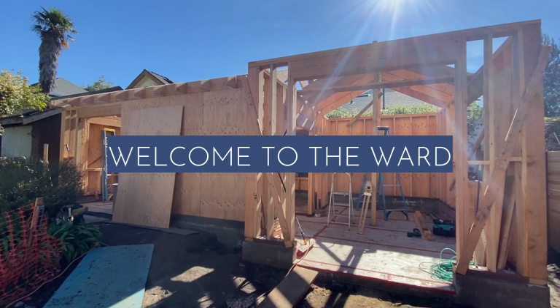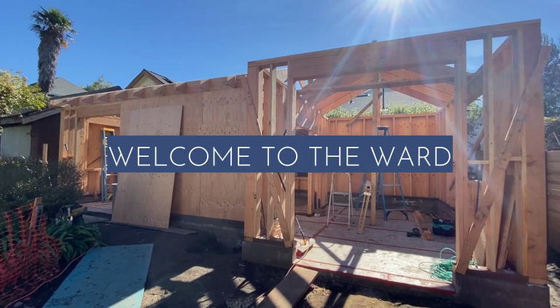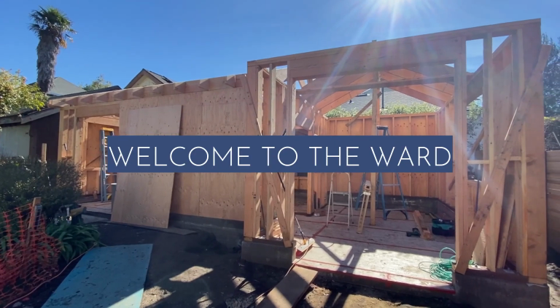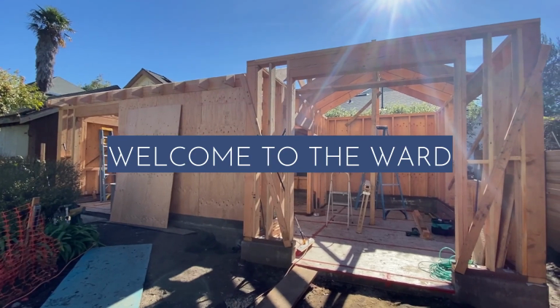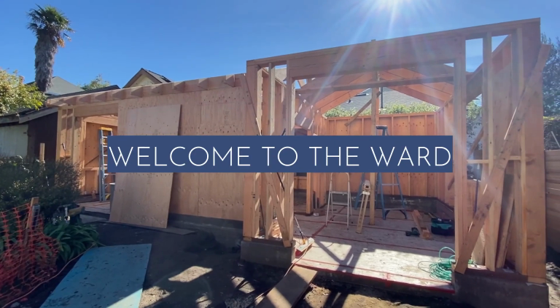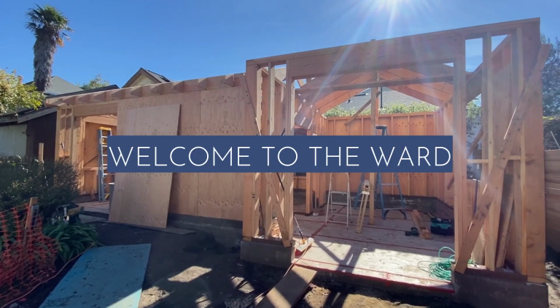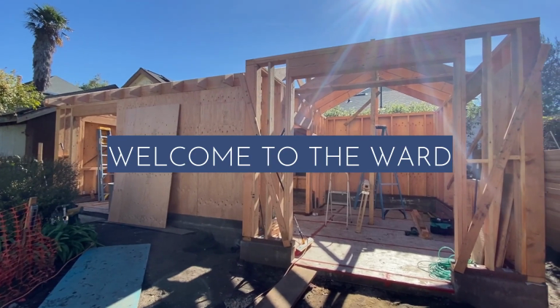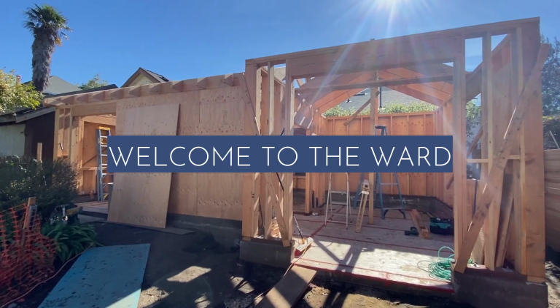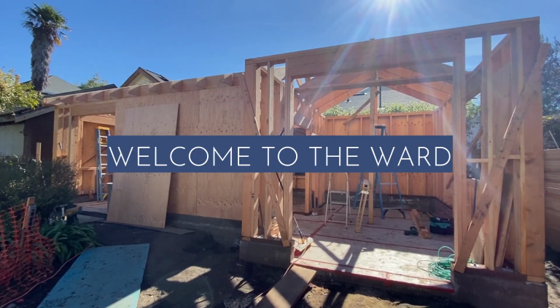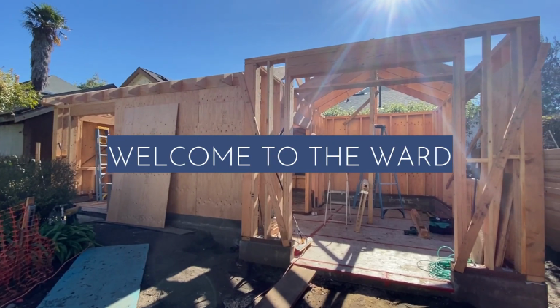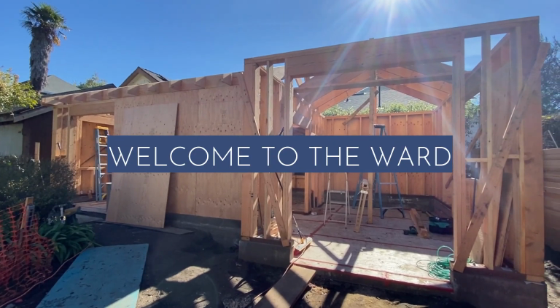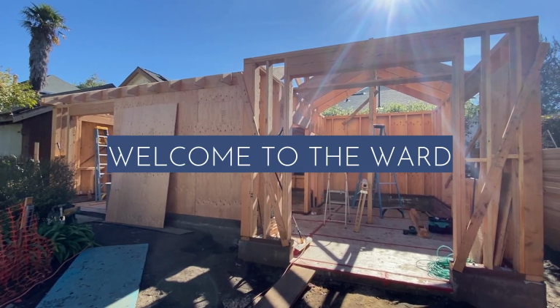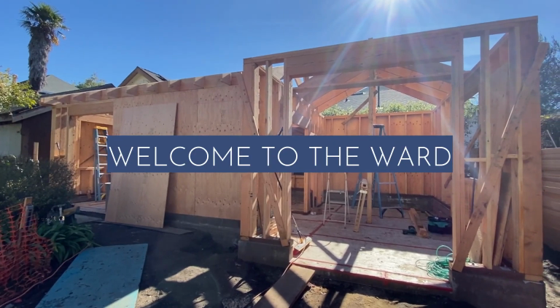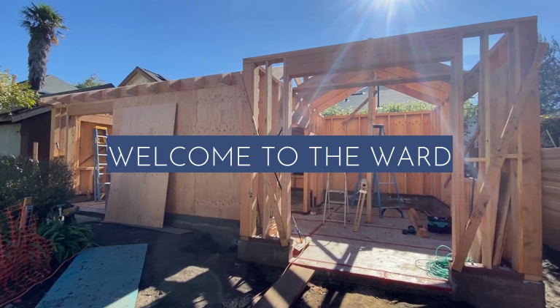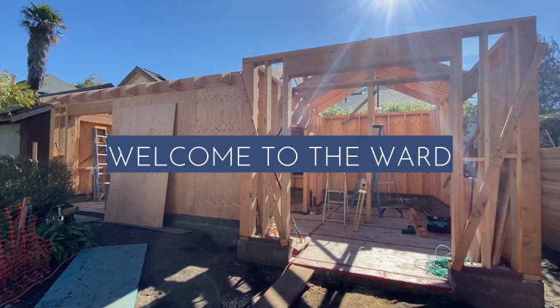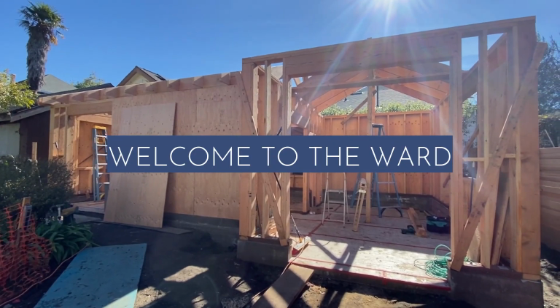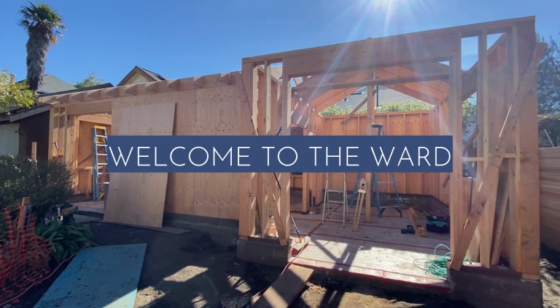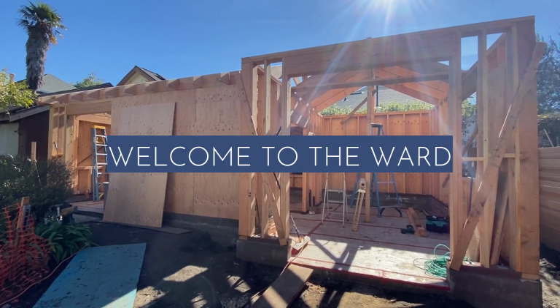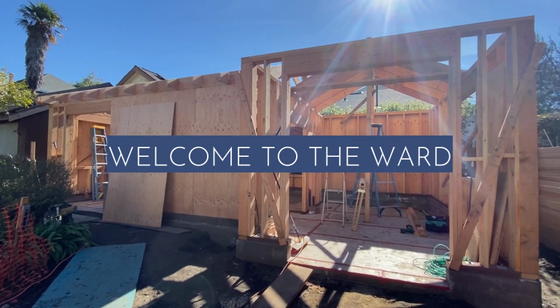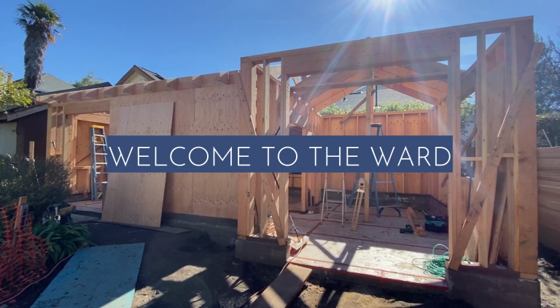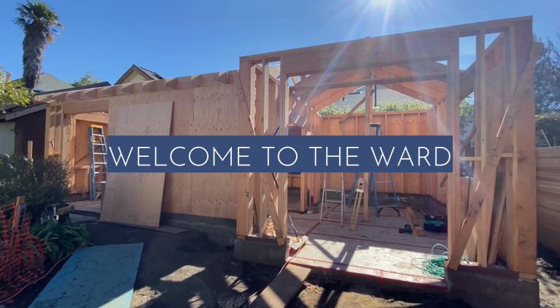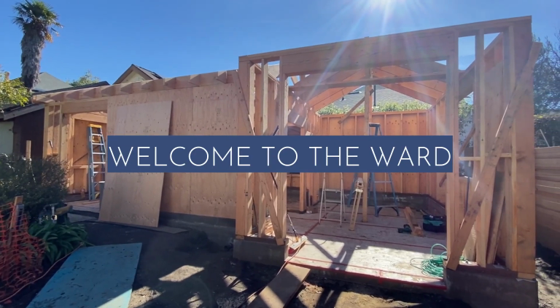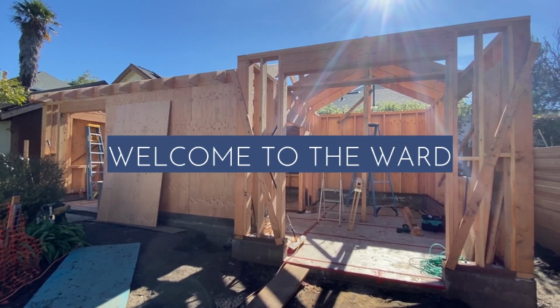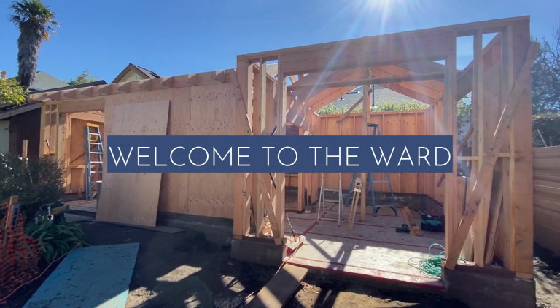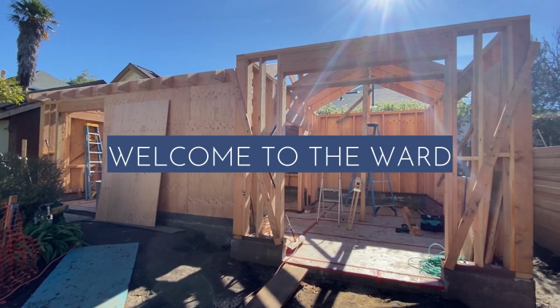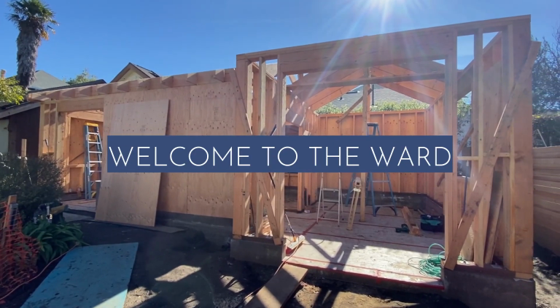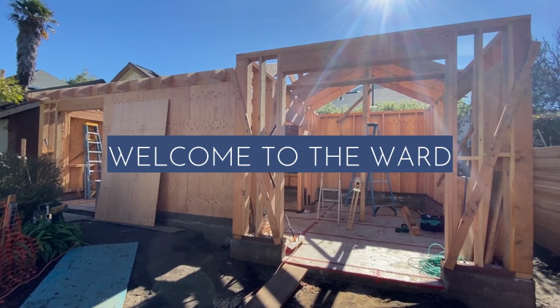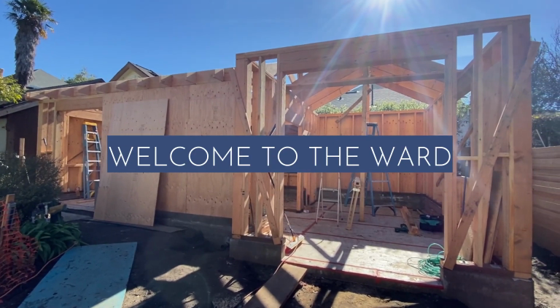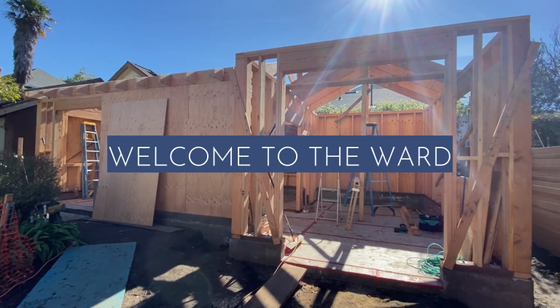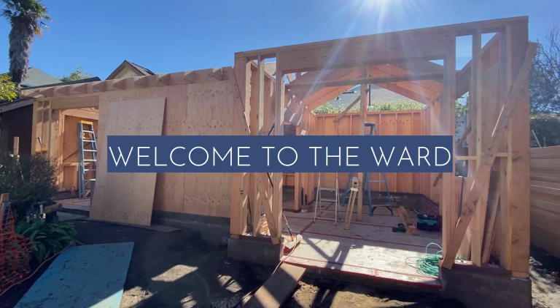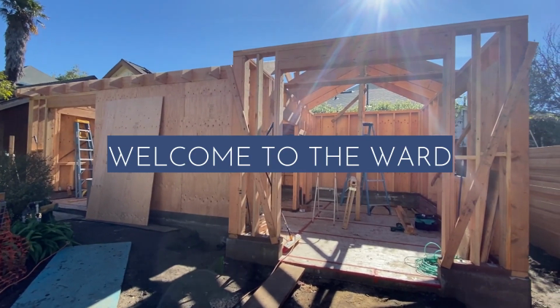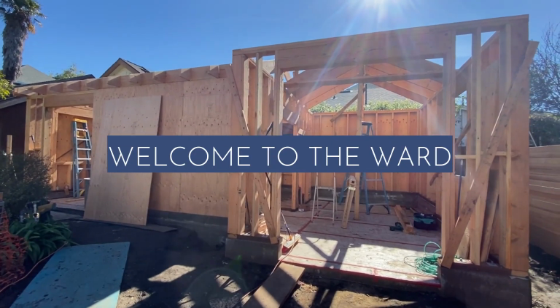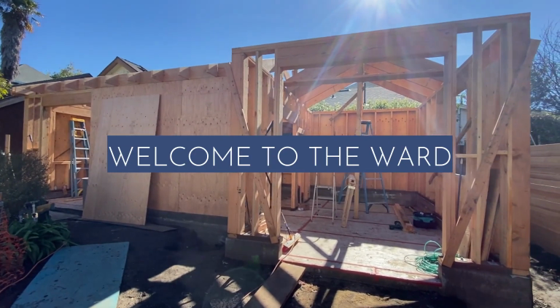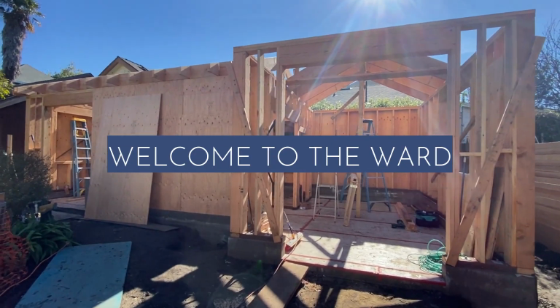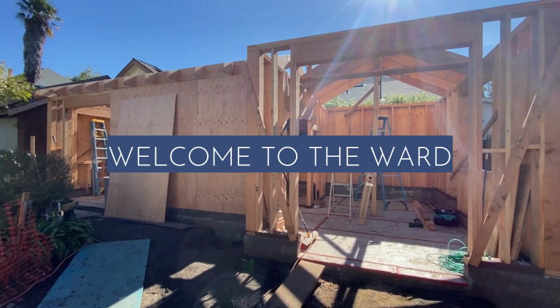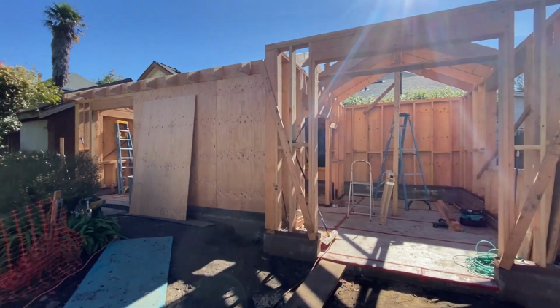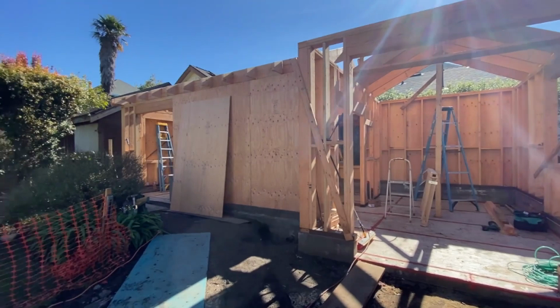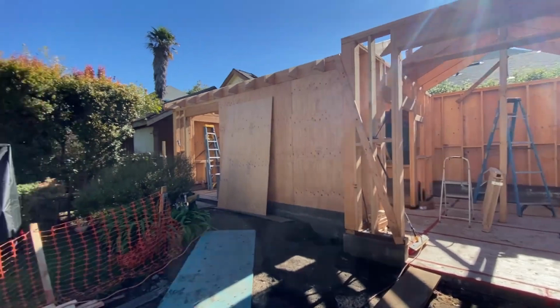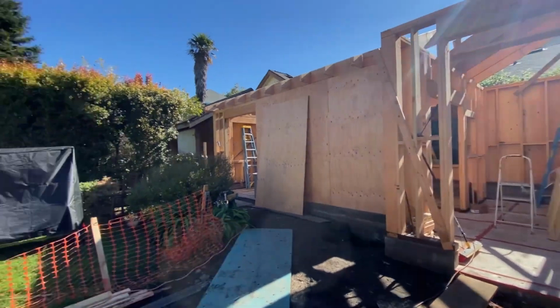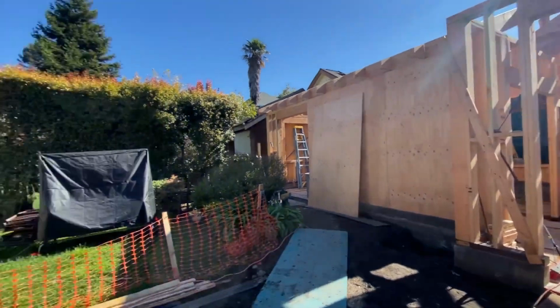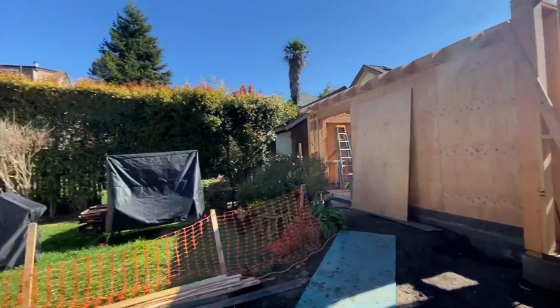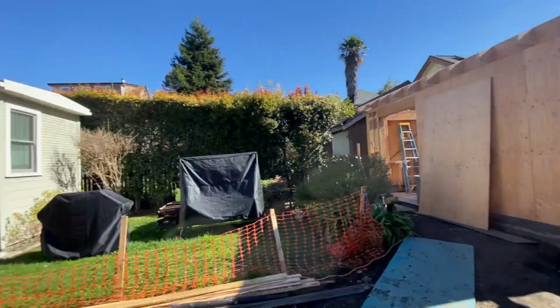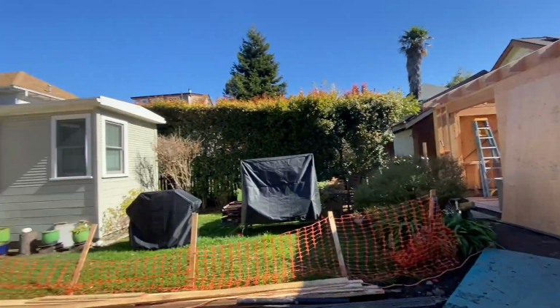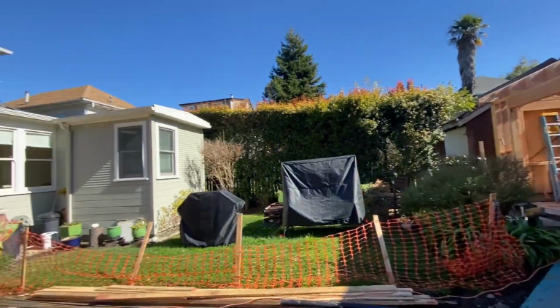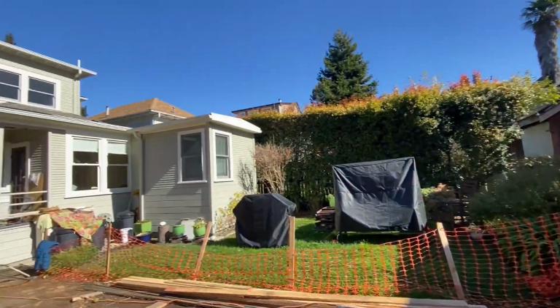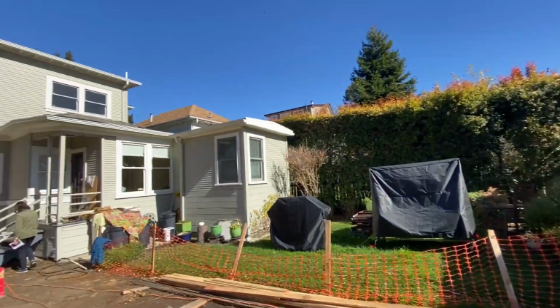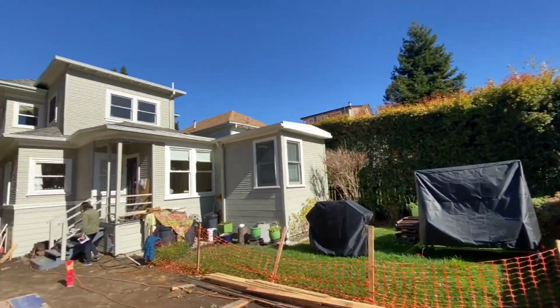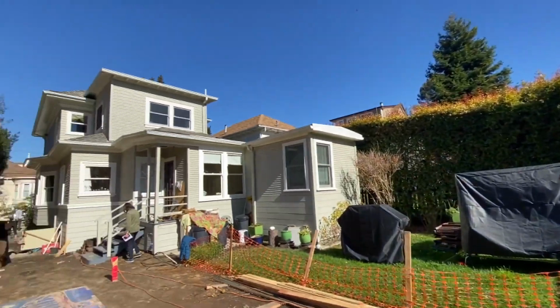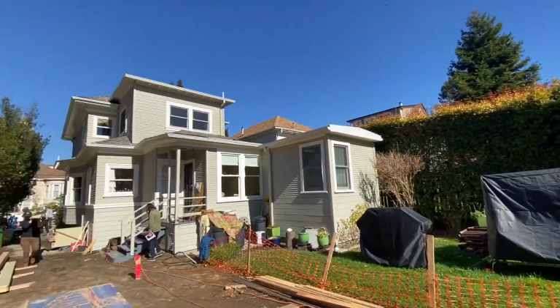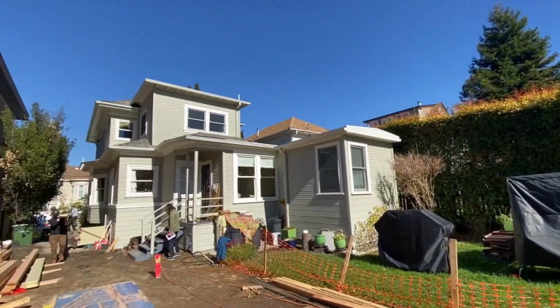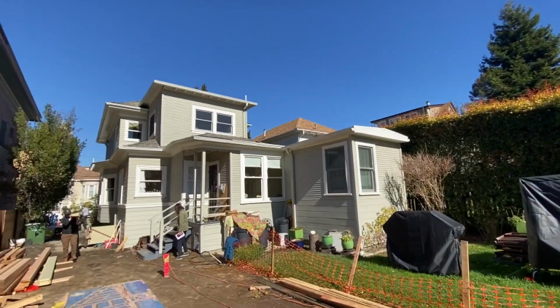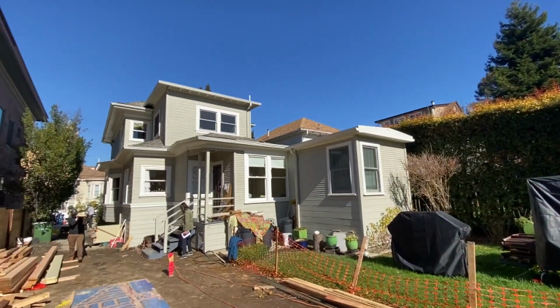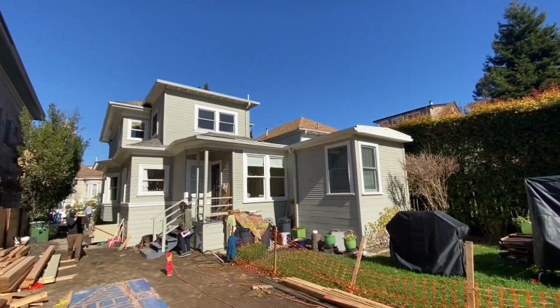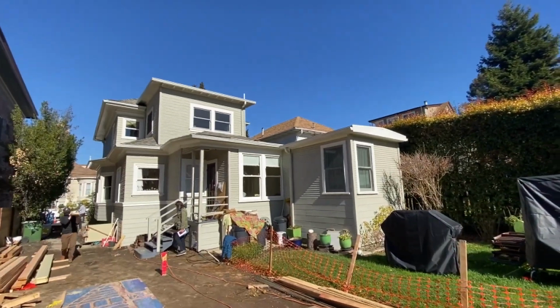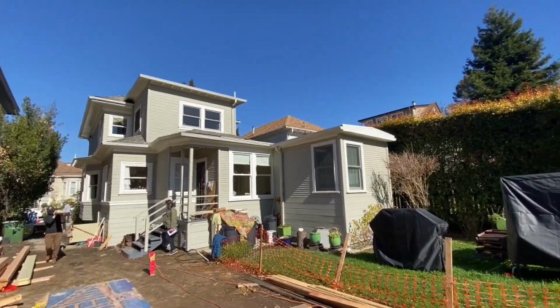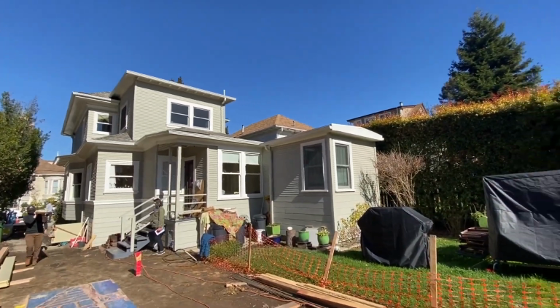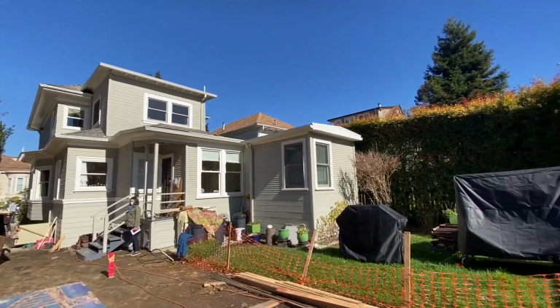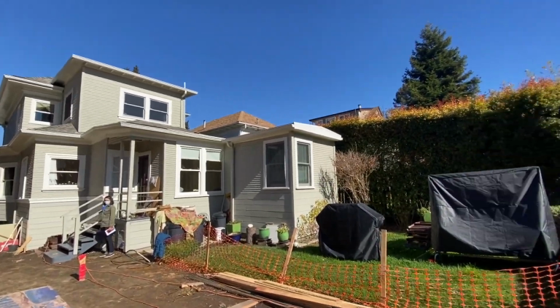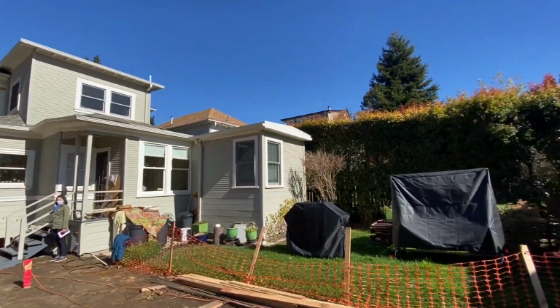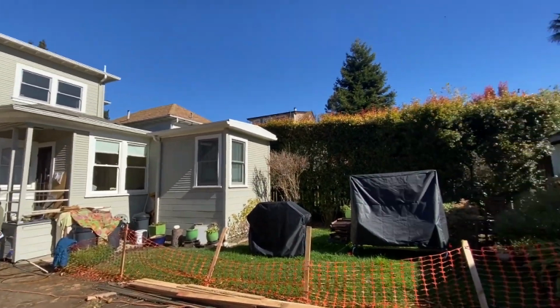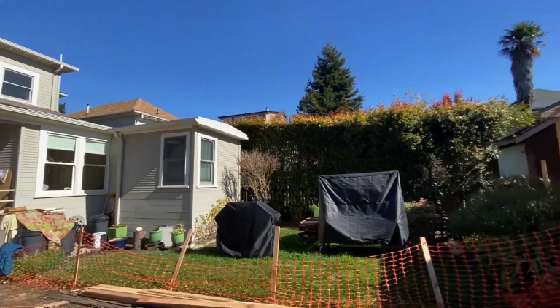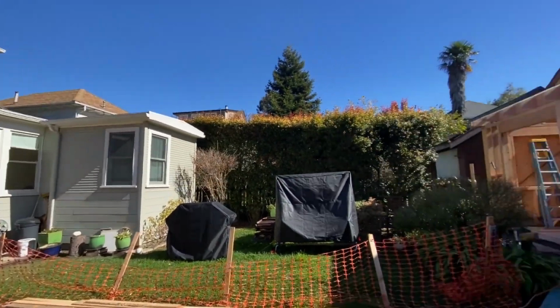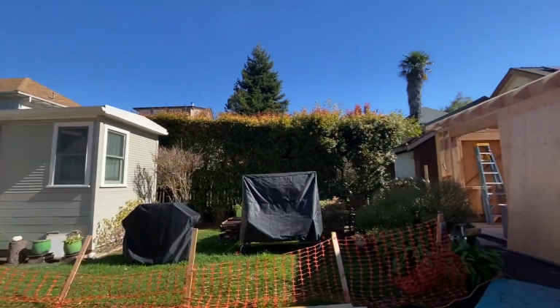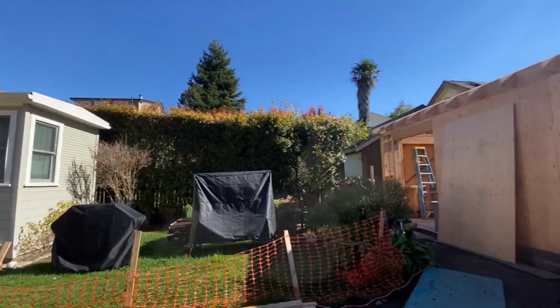Welcome to Ward. This is a version of the Grand, but it's going to have a hip roof because we have a more traditional house that we want to match.